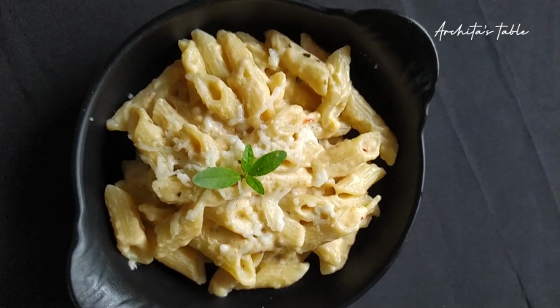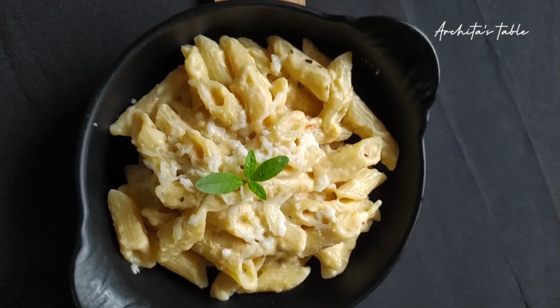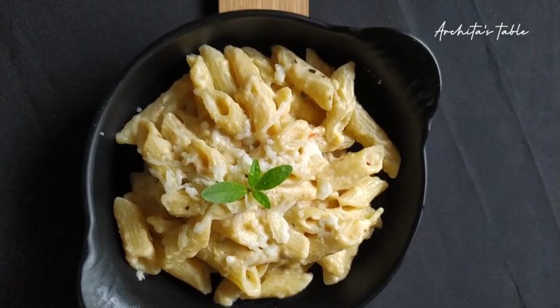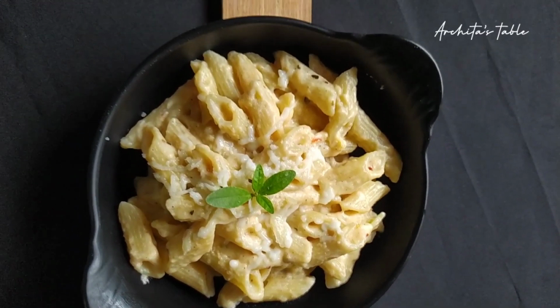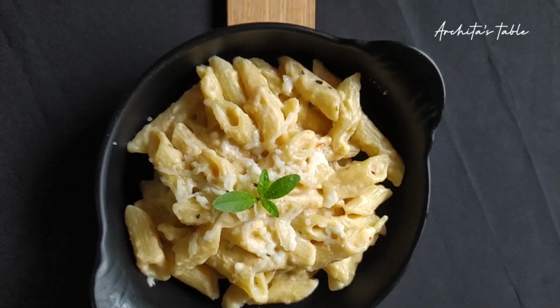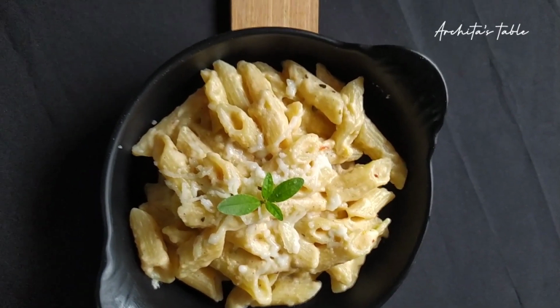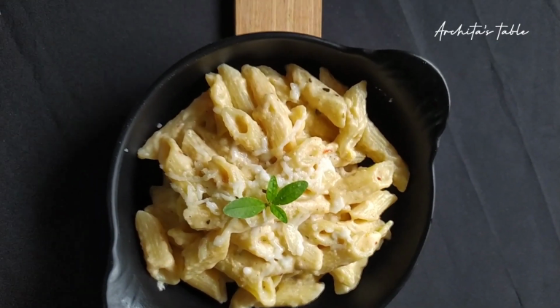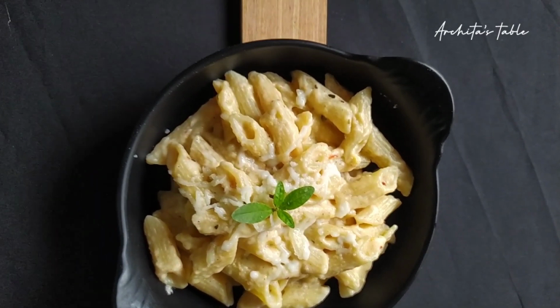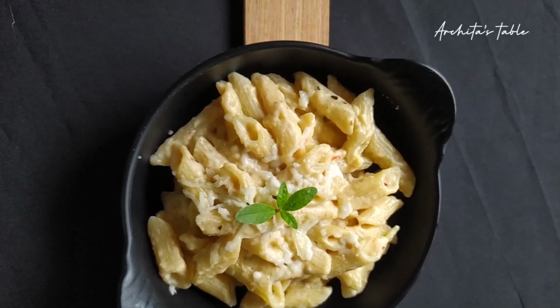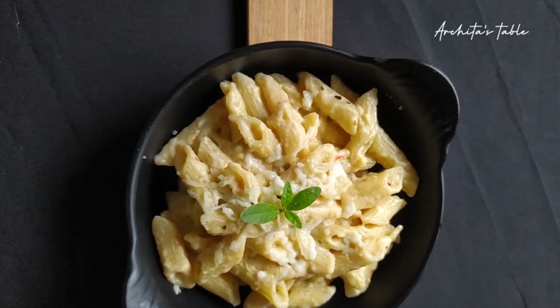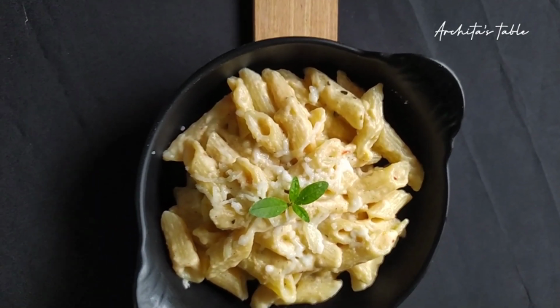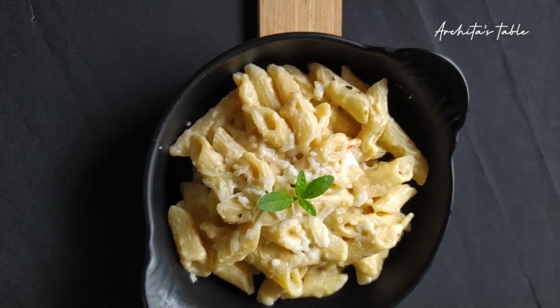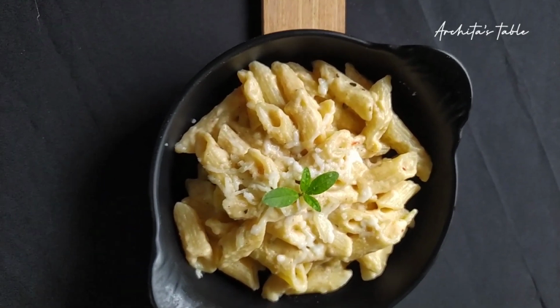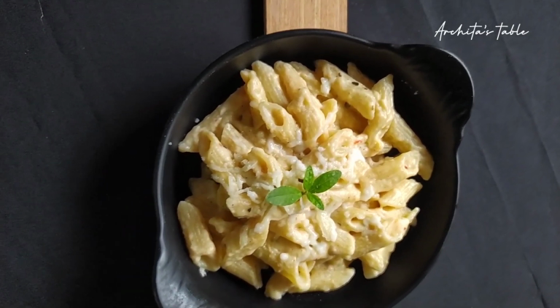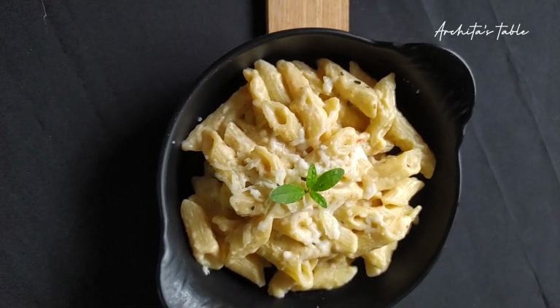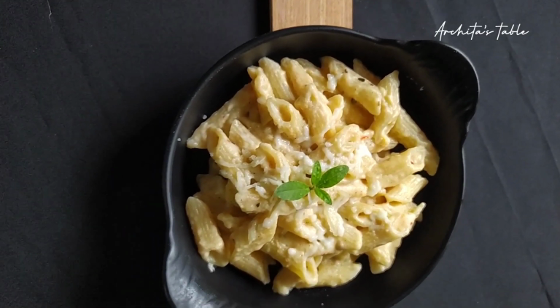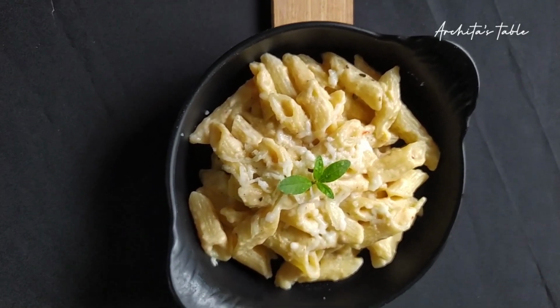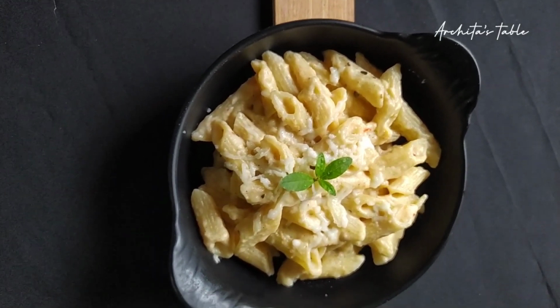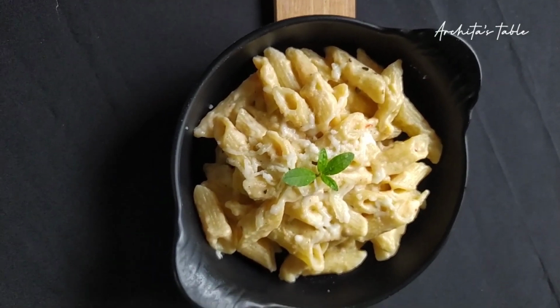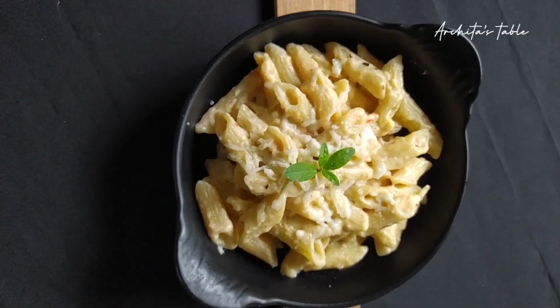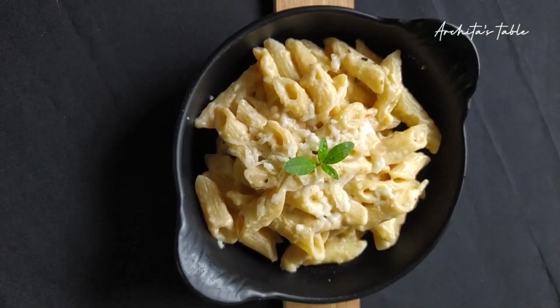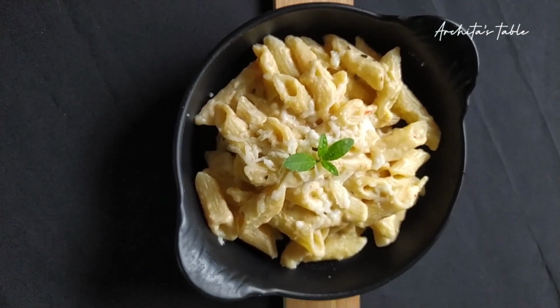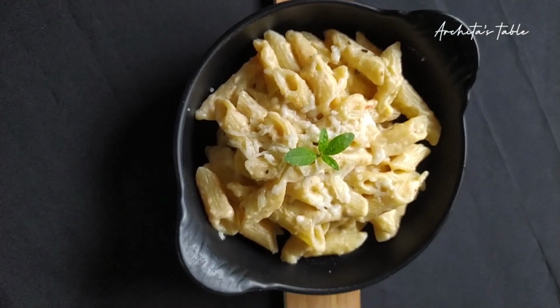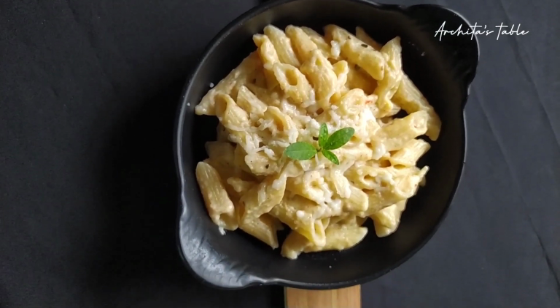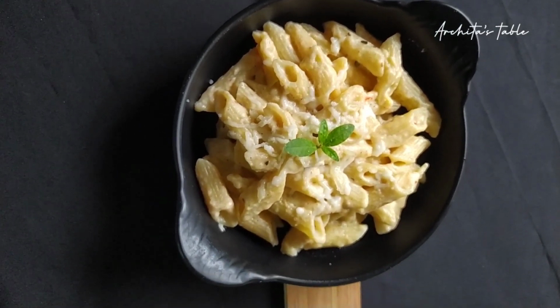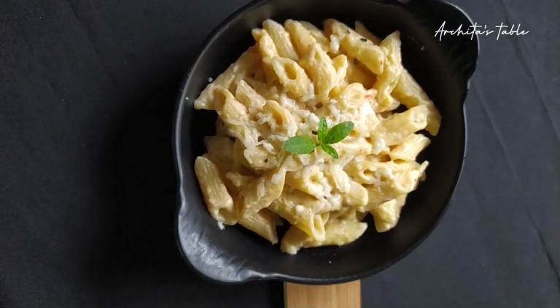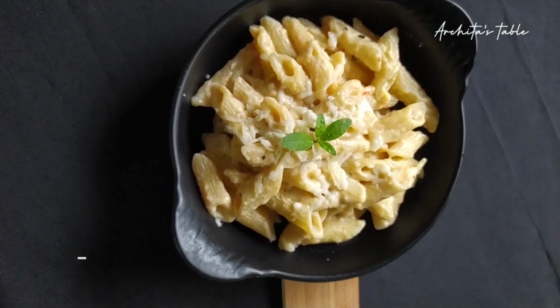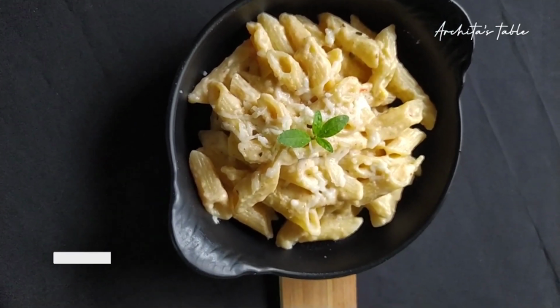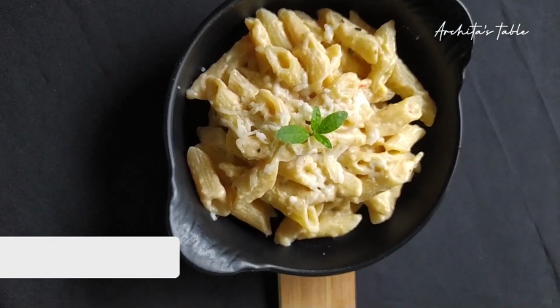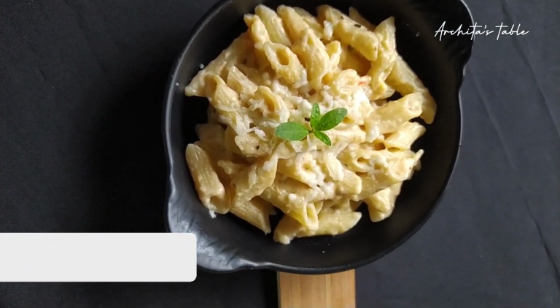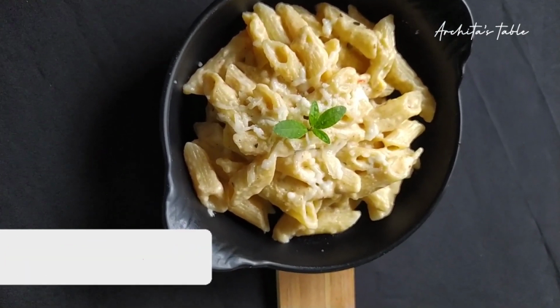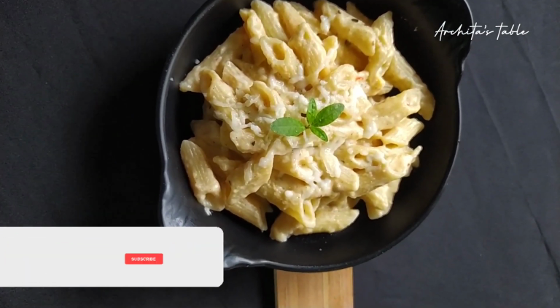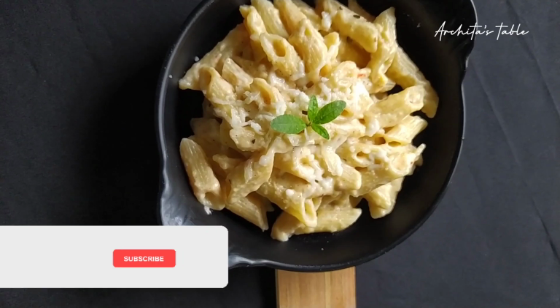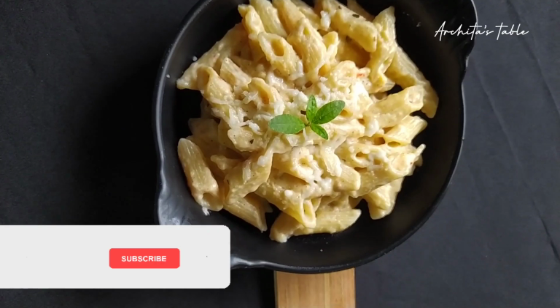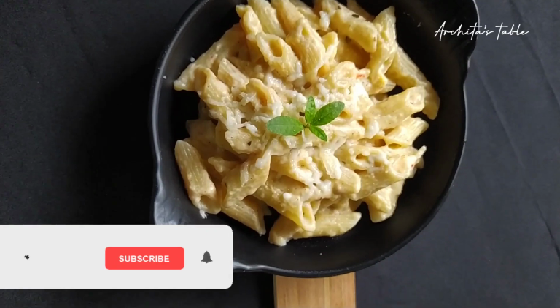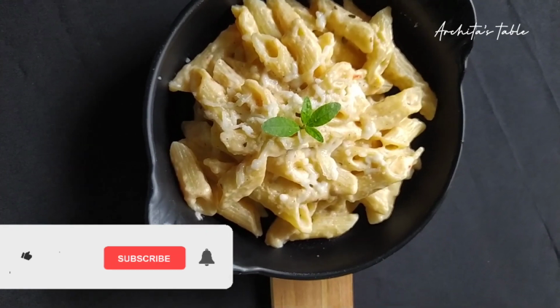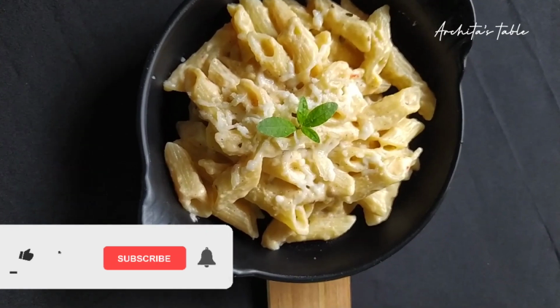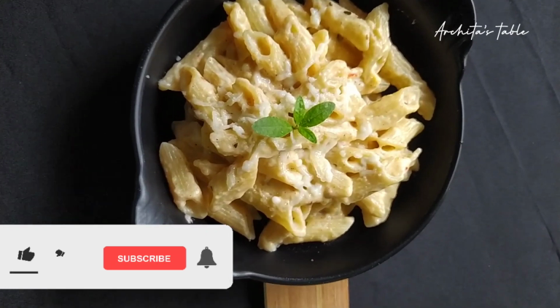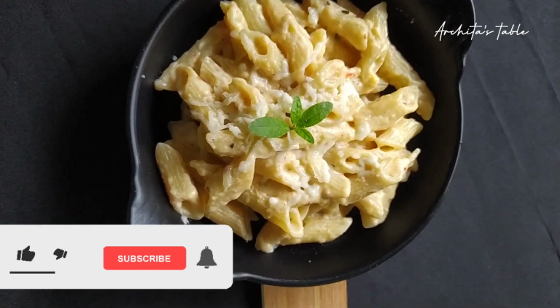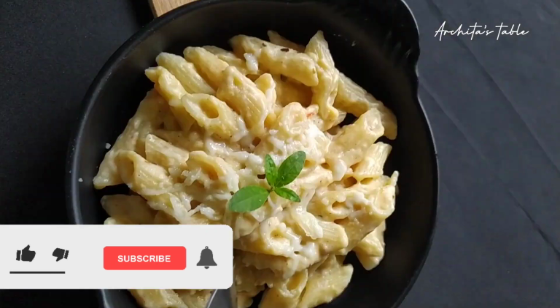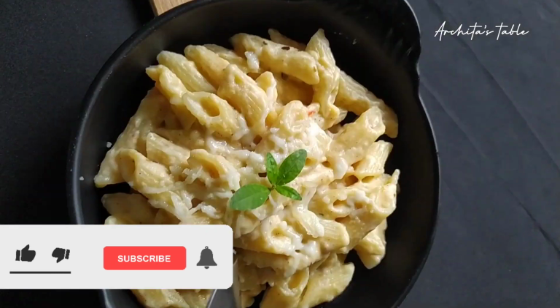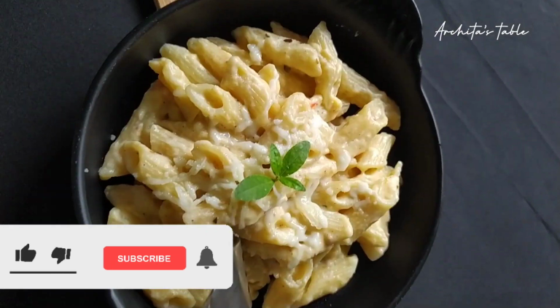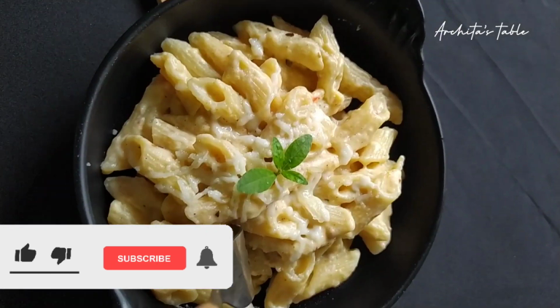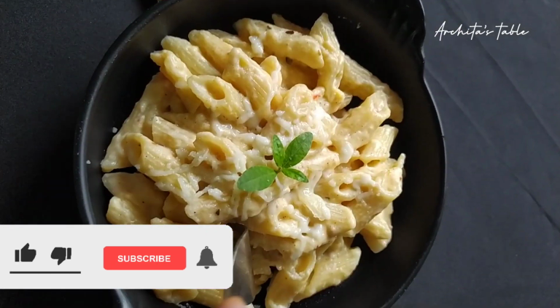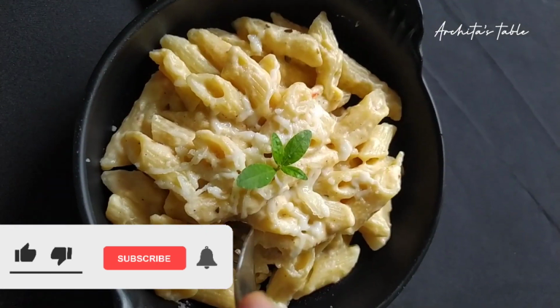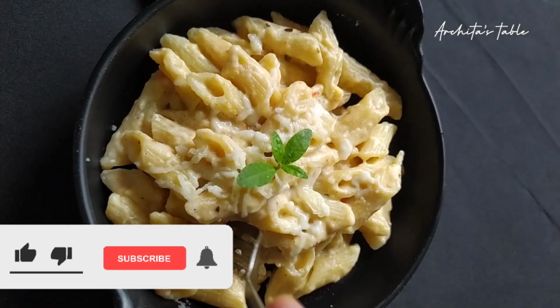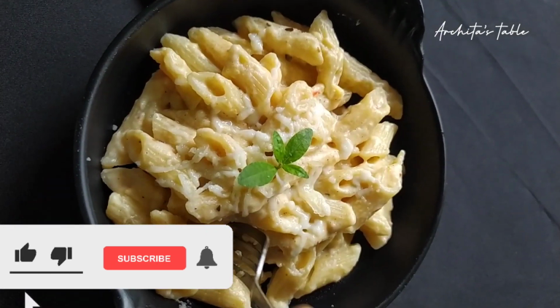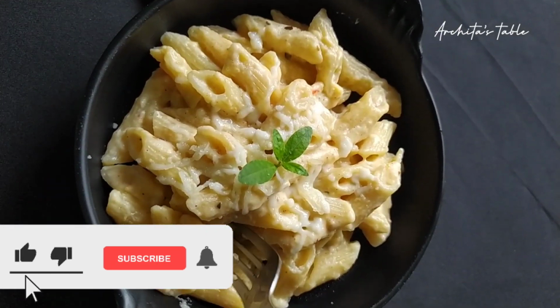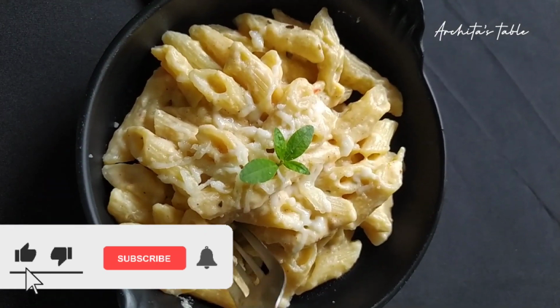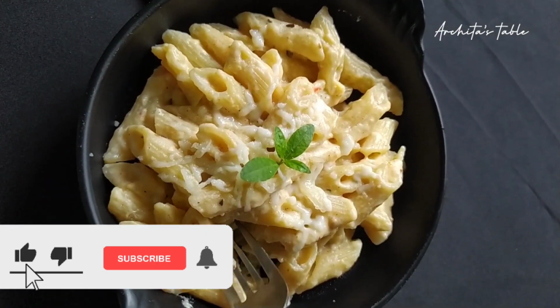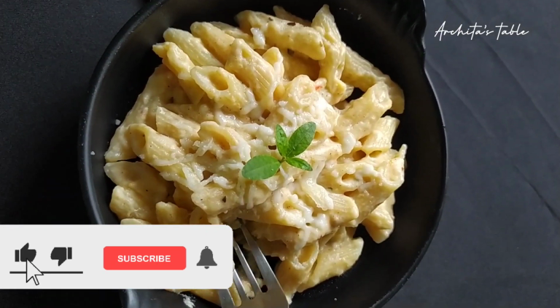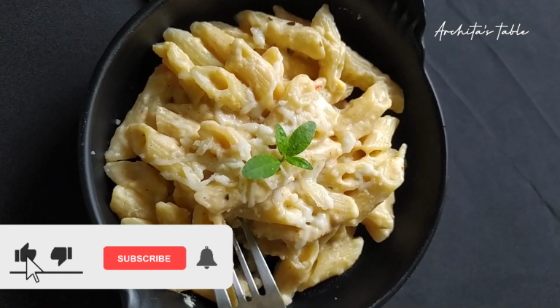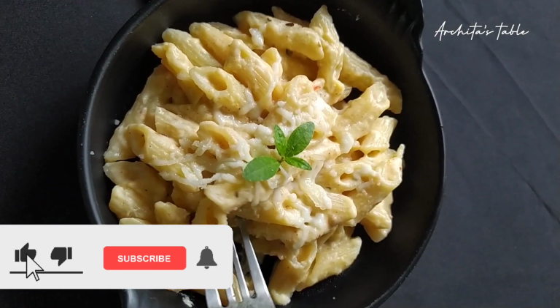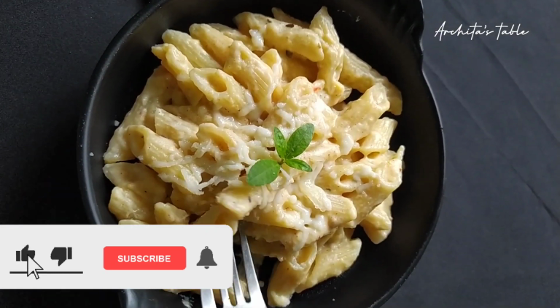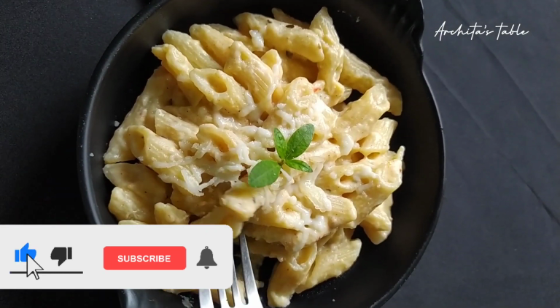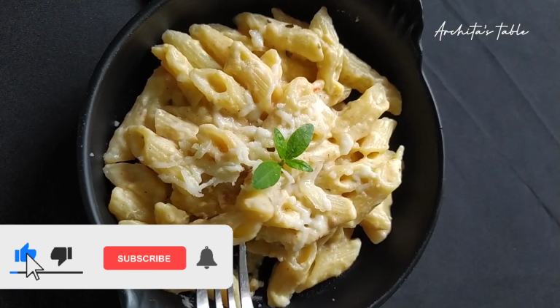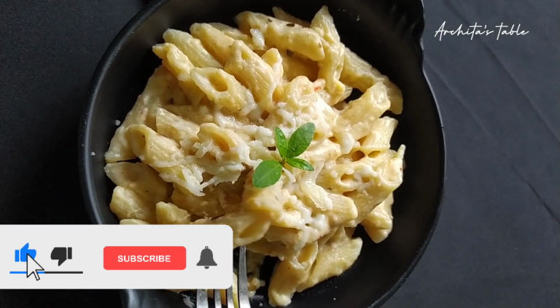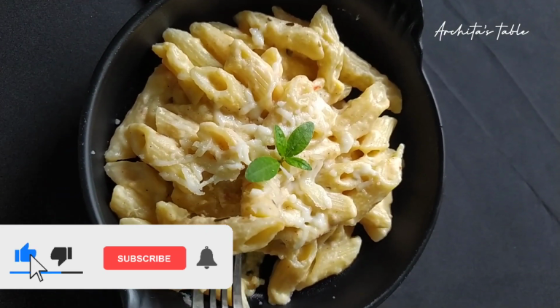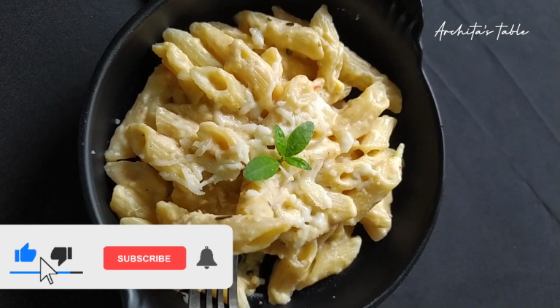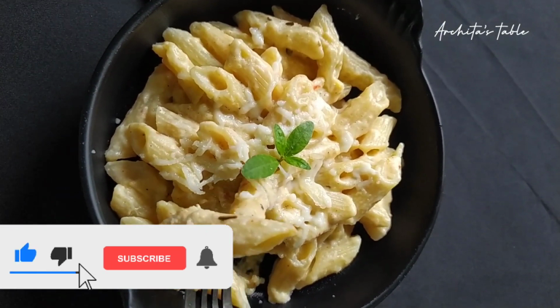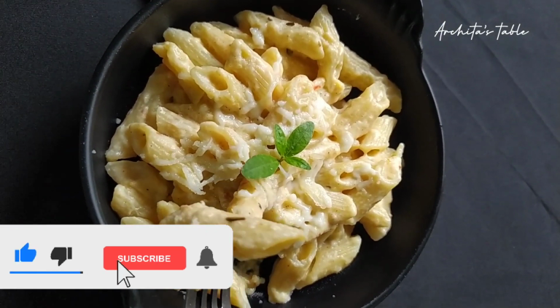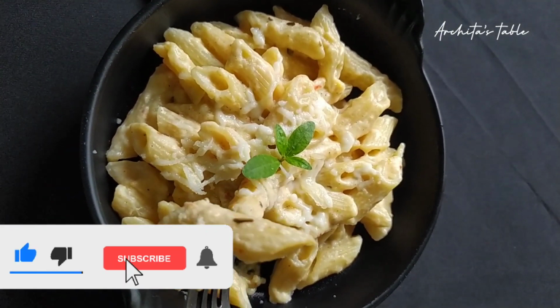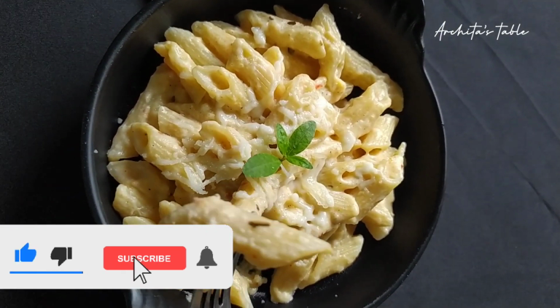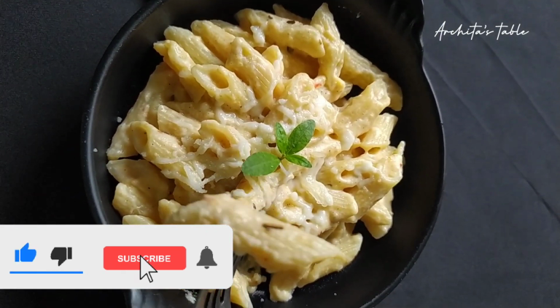You can make and eat this at home in 10 minutes. If you like this video, please comment. Thanks for watching.